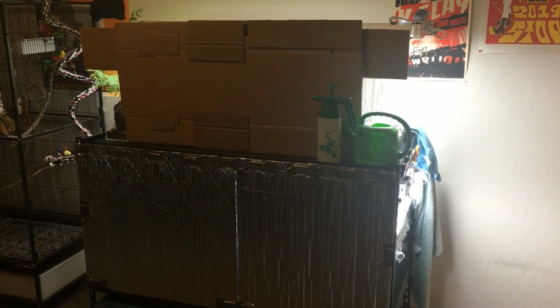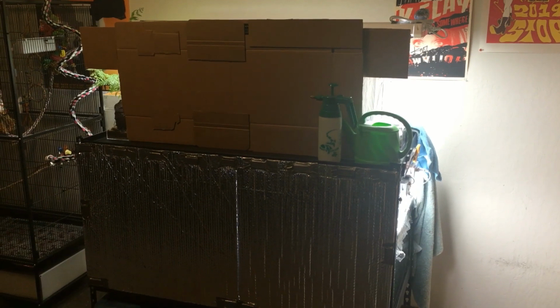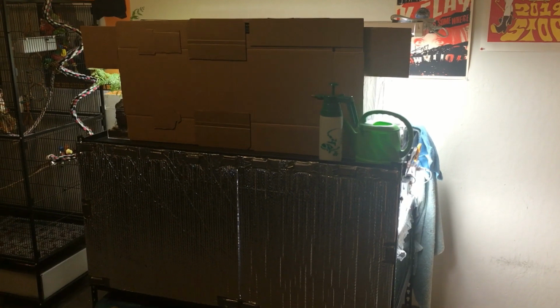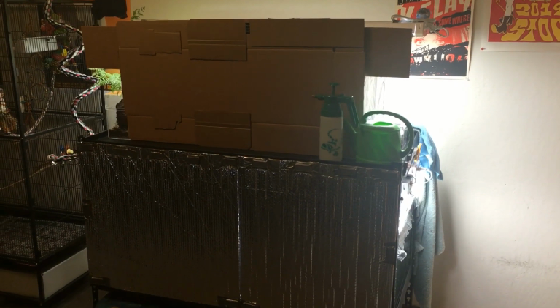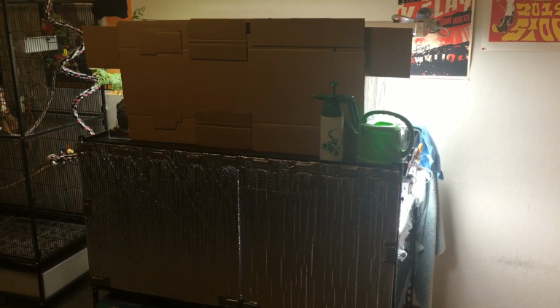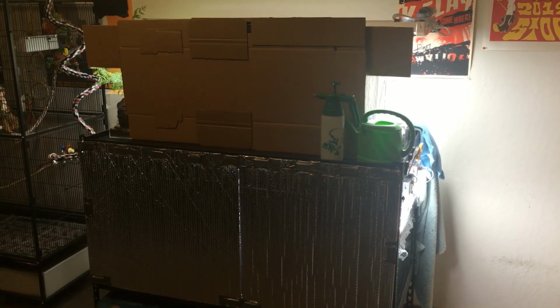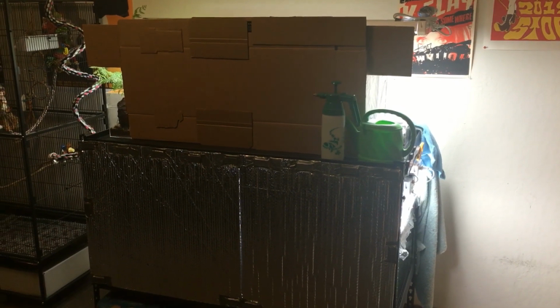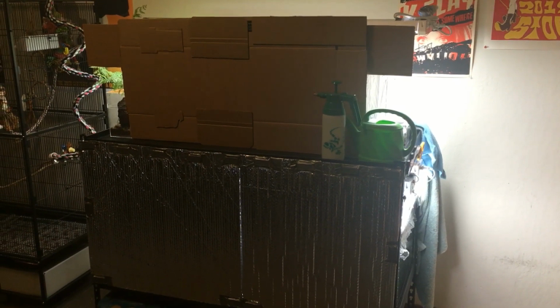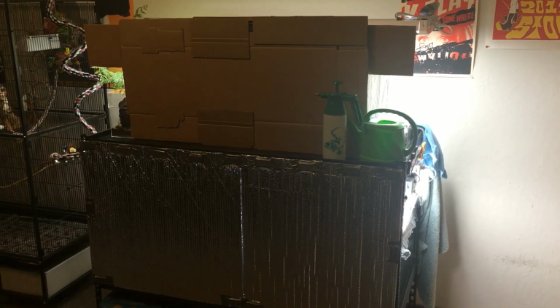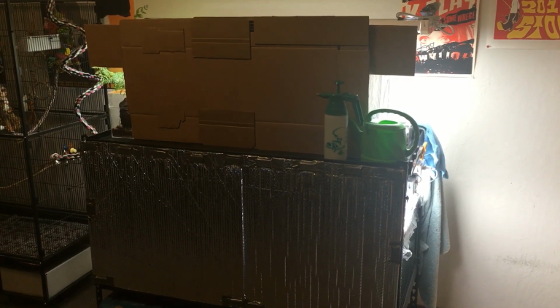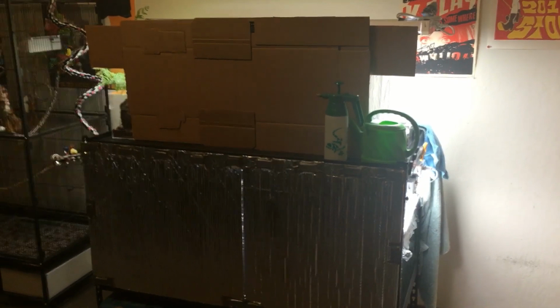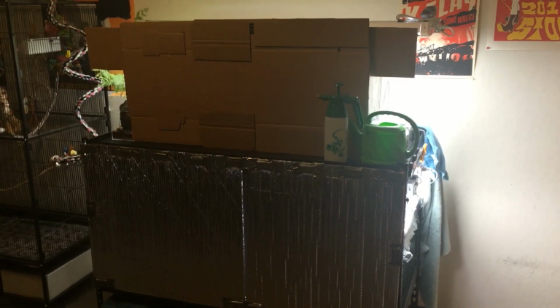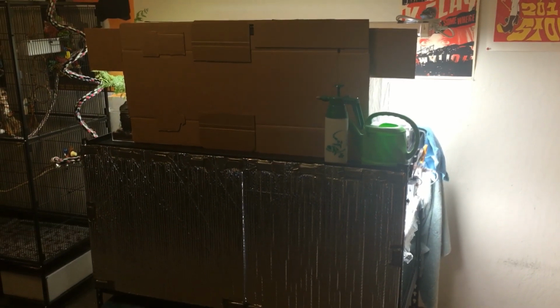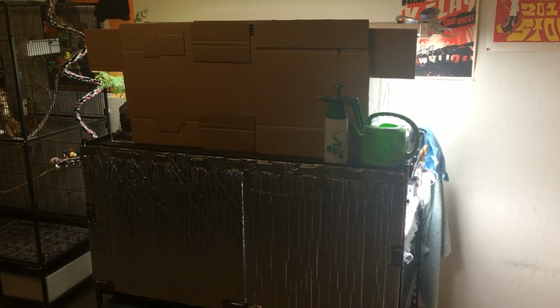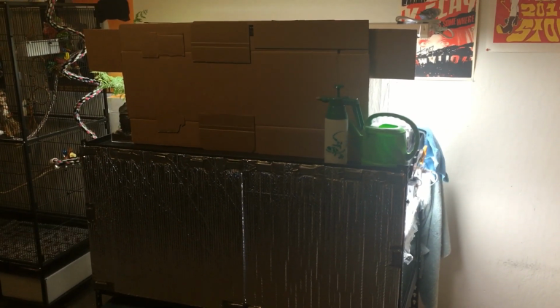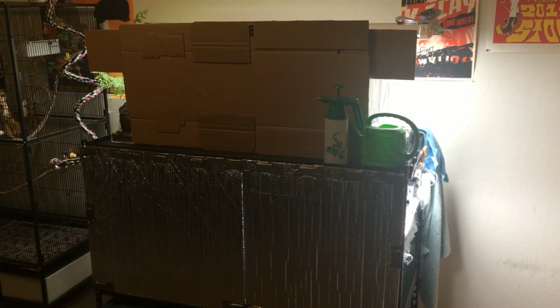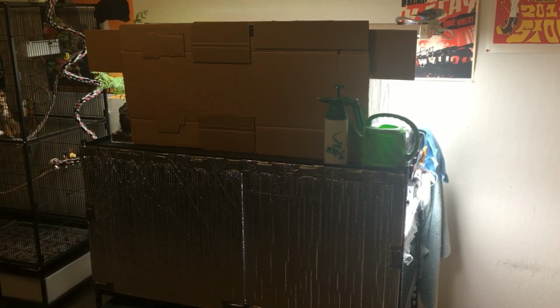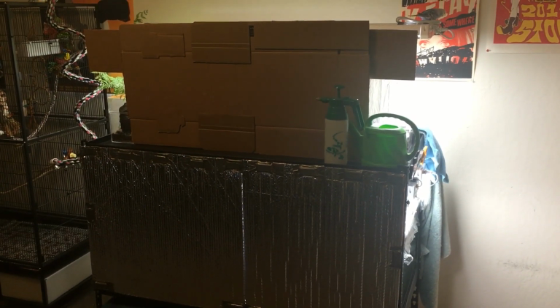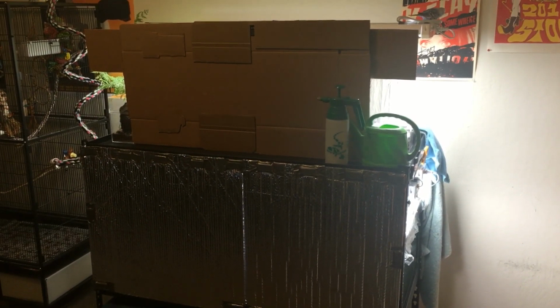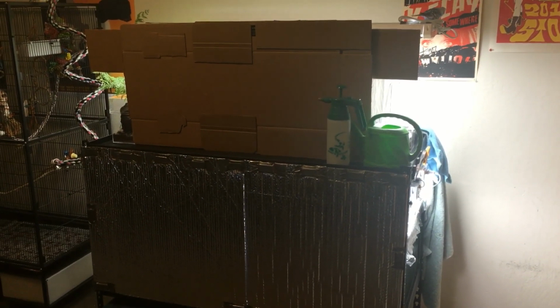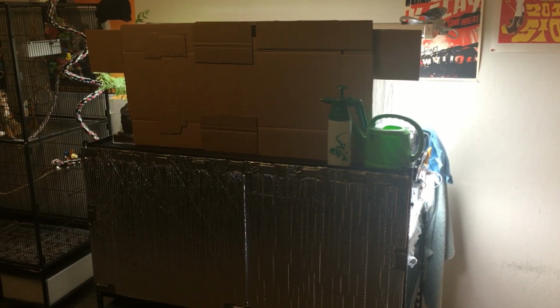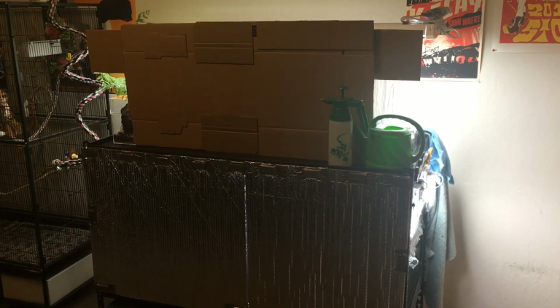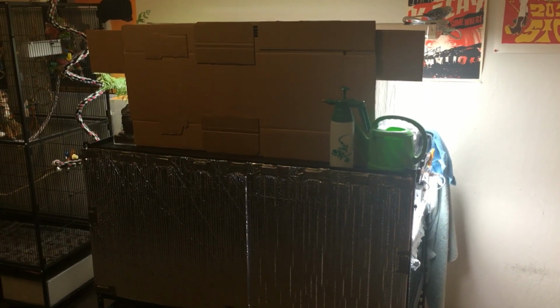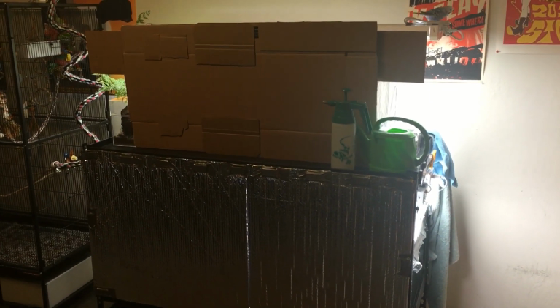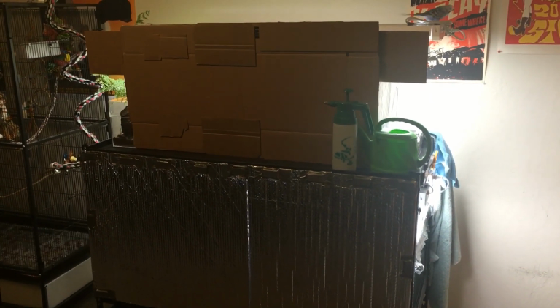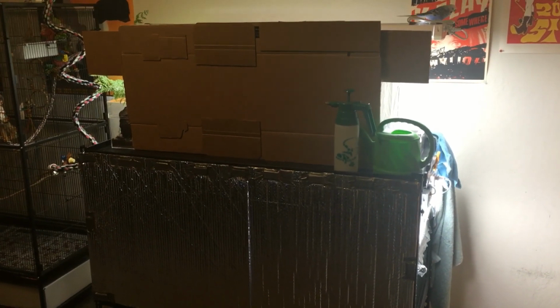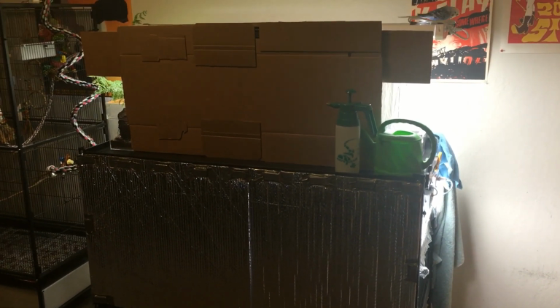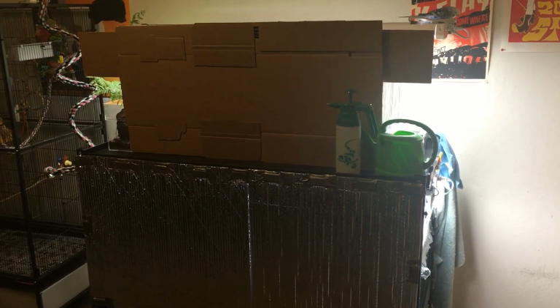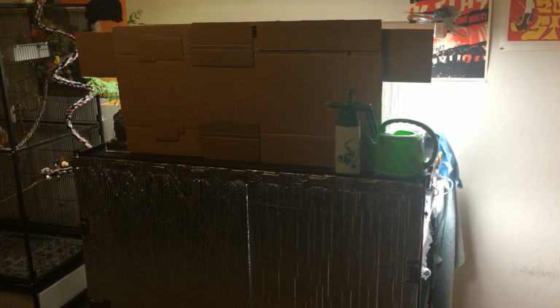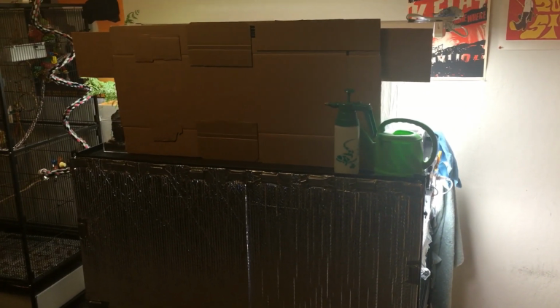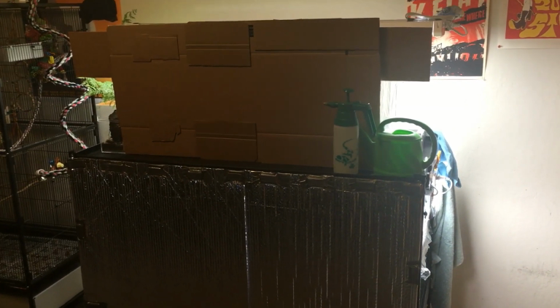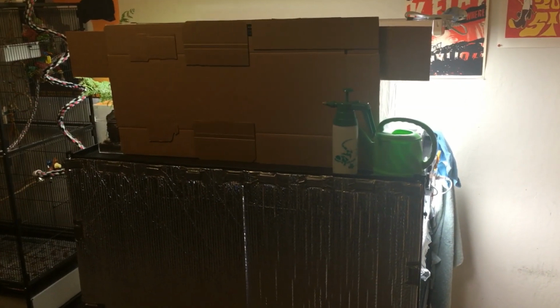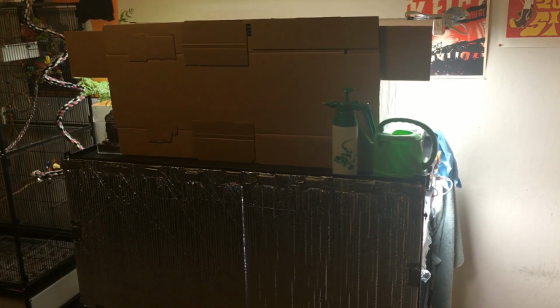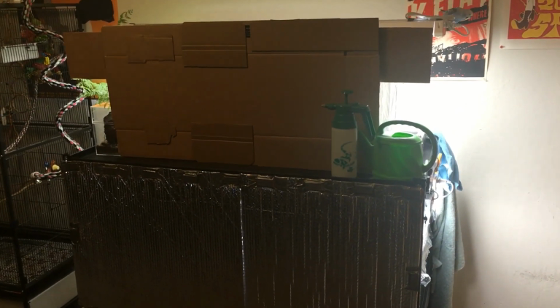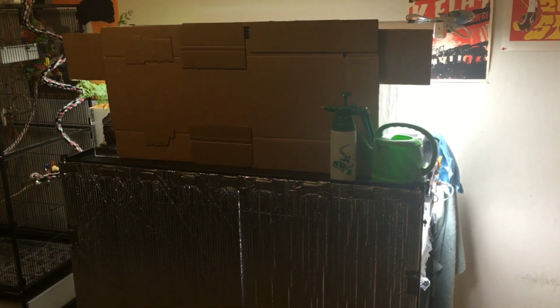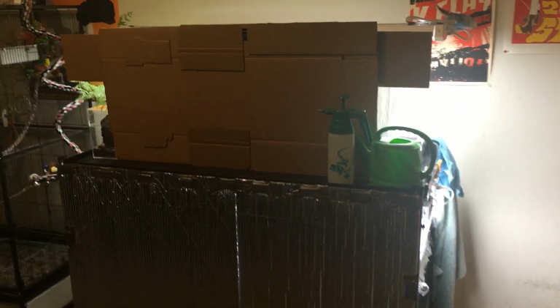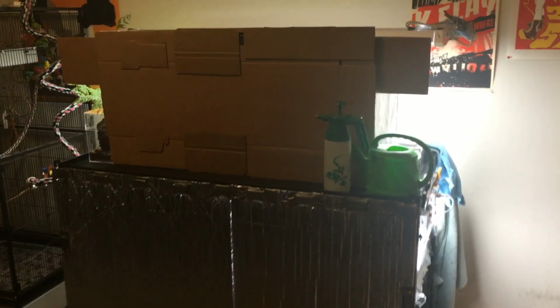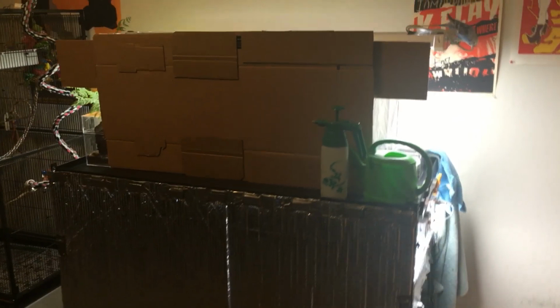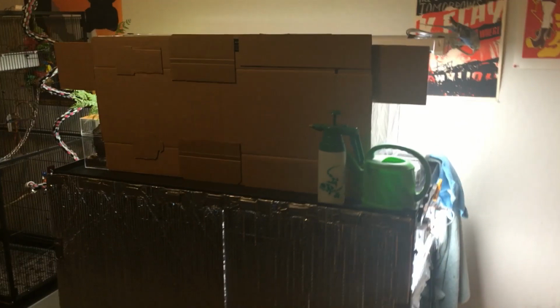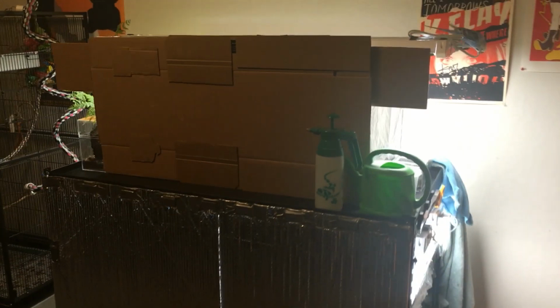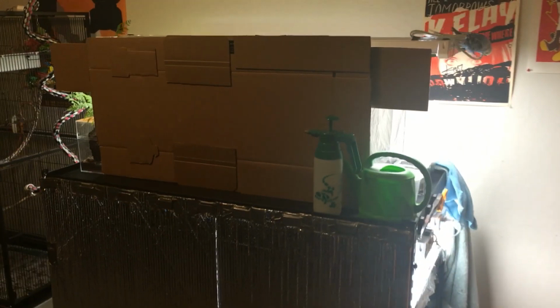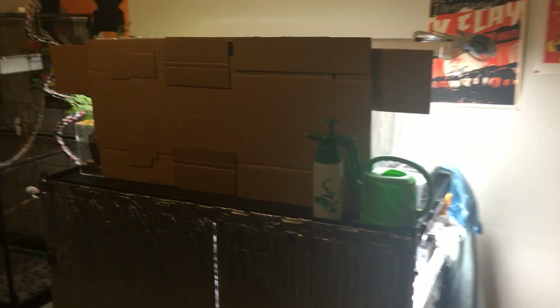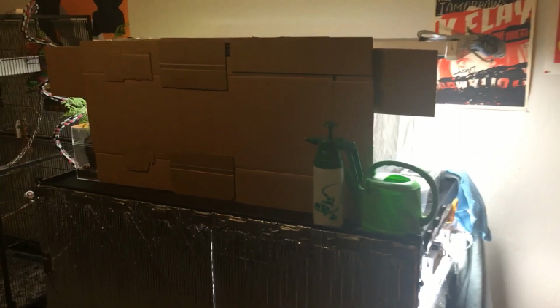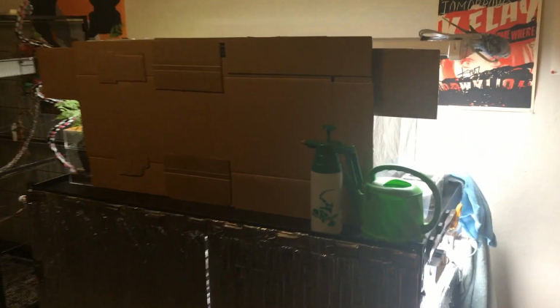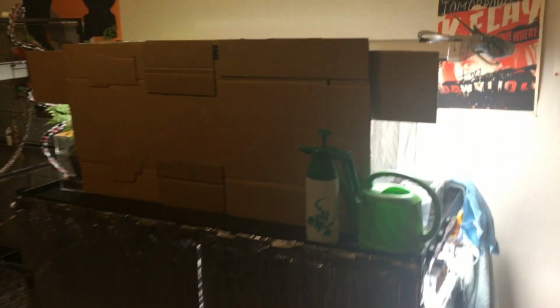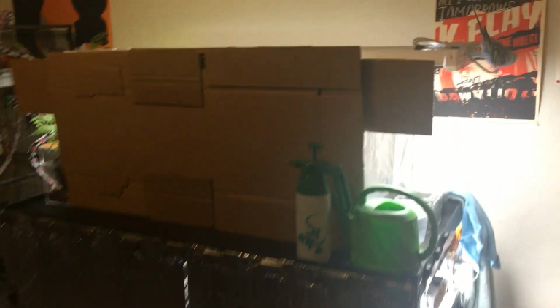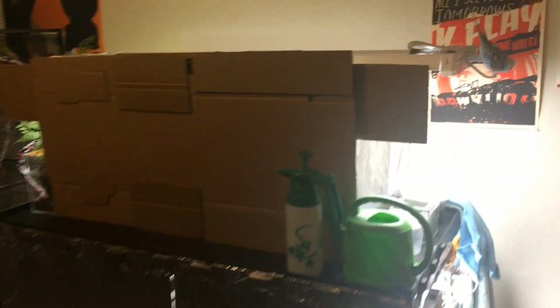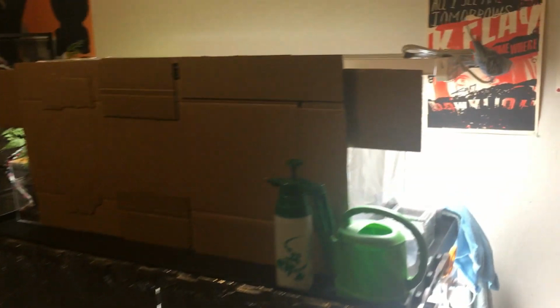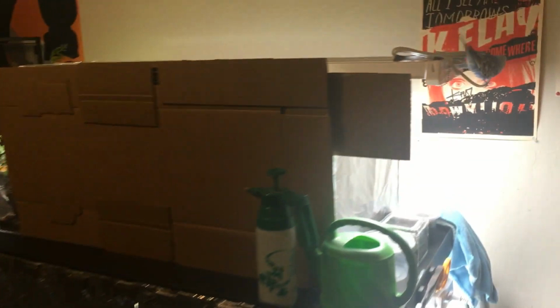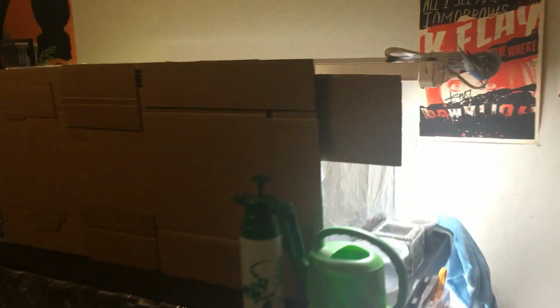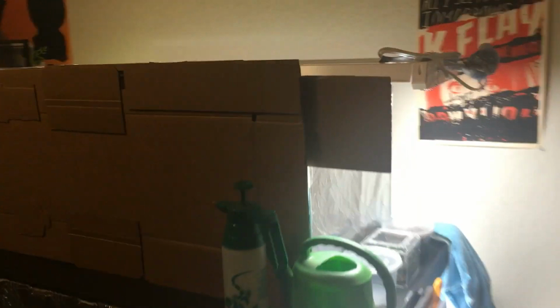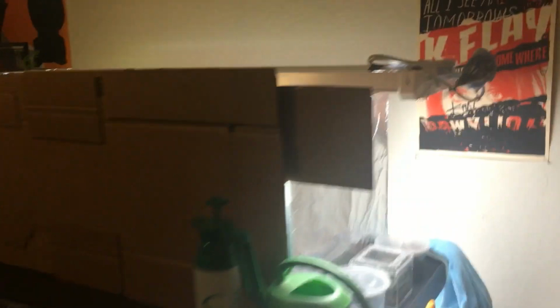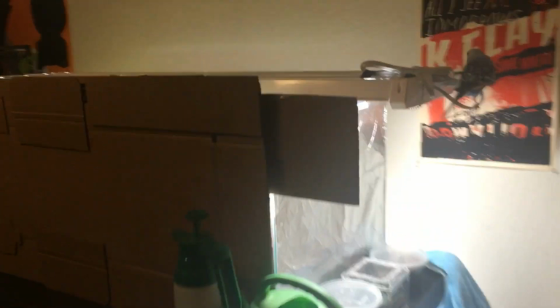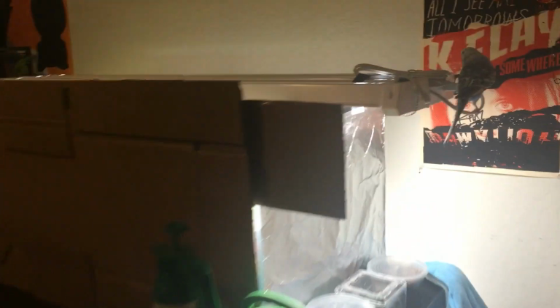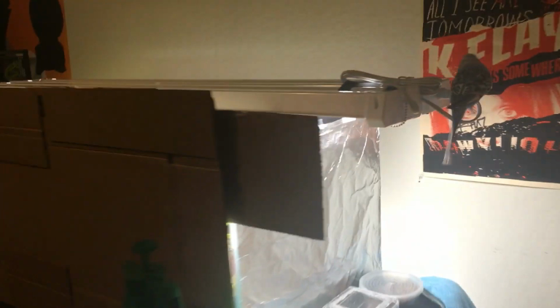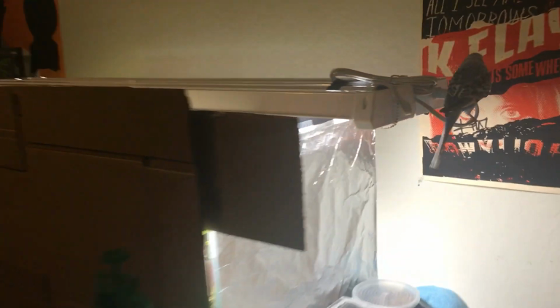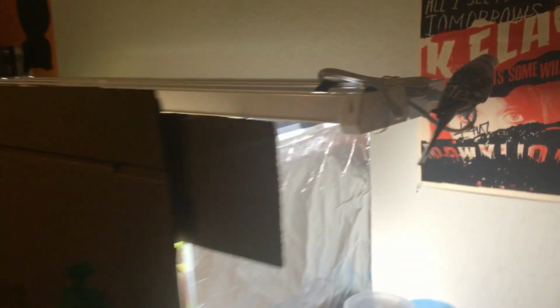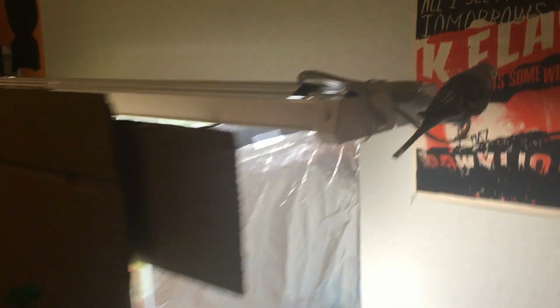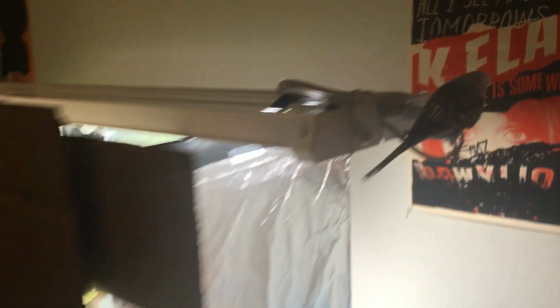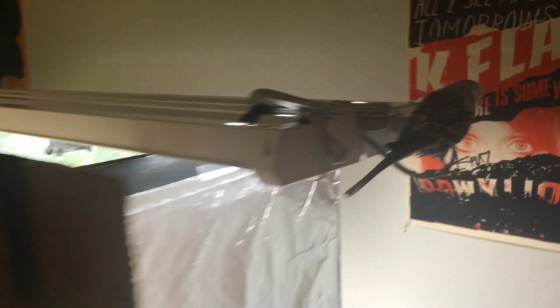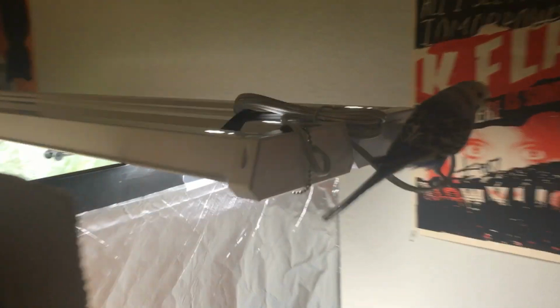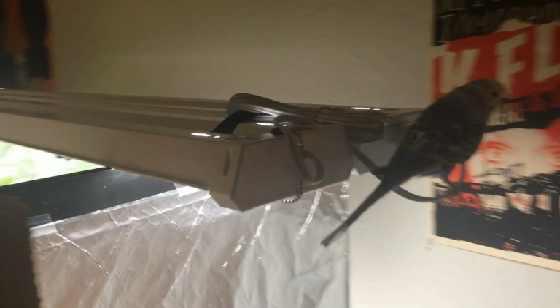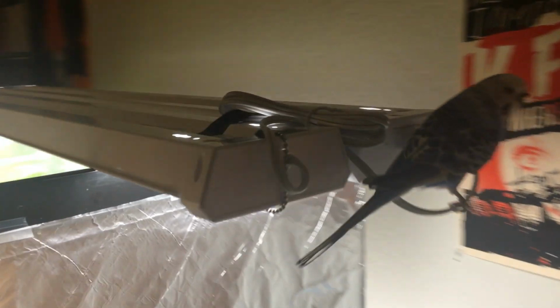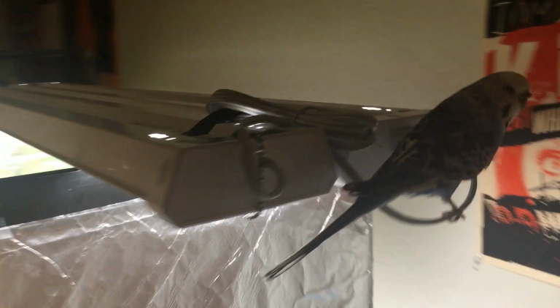These are my two terrariums. As you can see, there is bird friend.